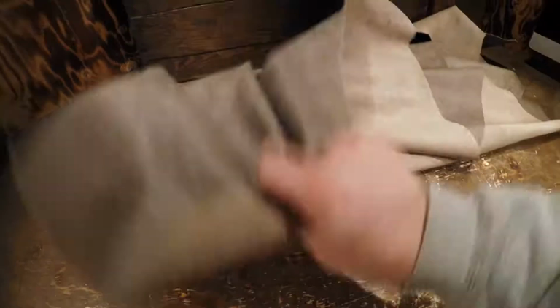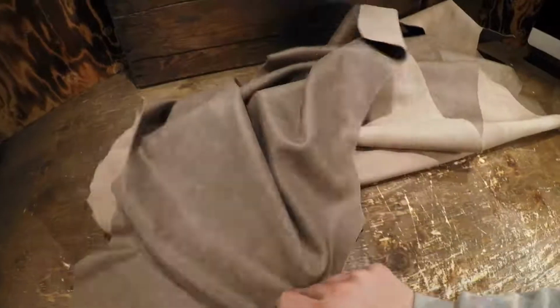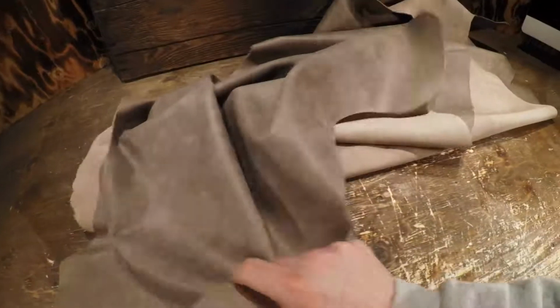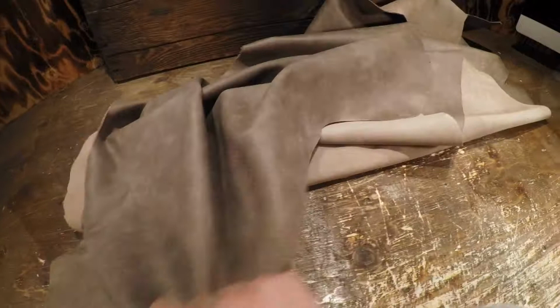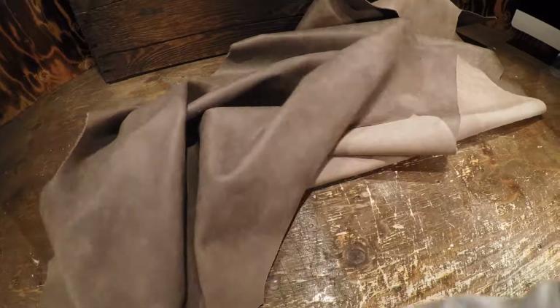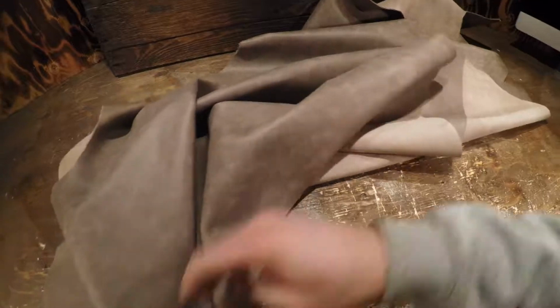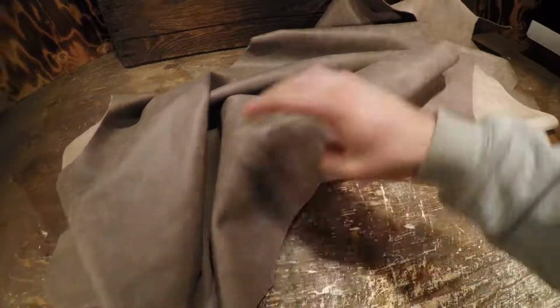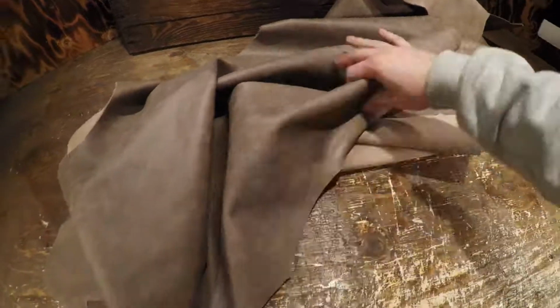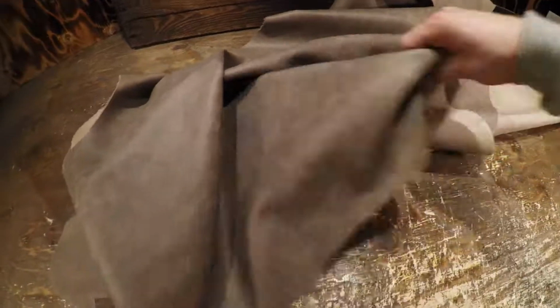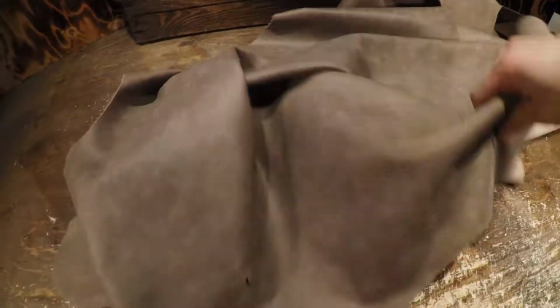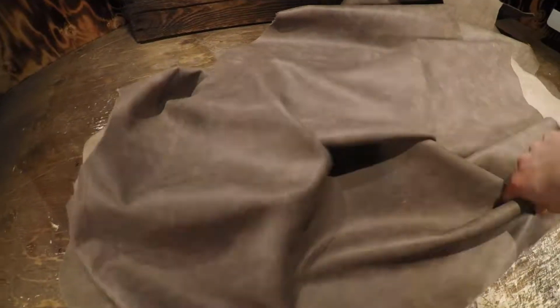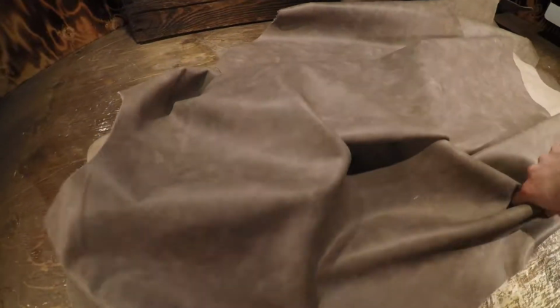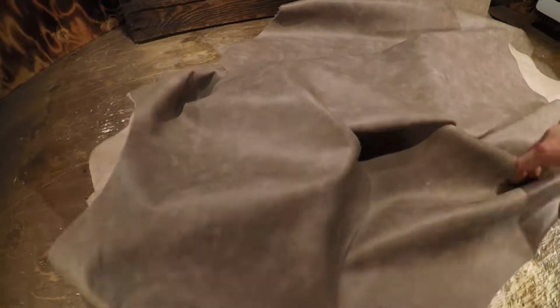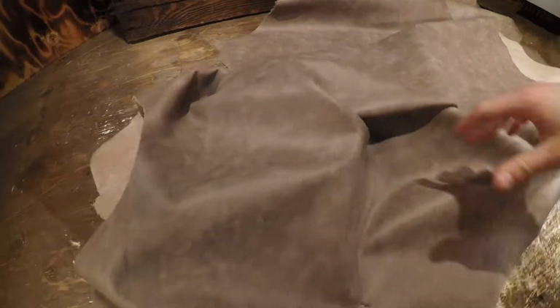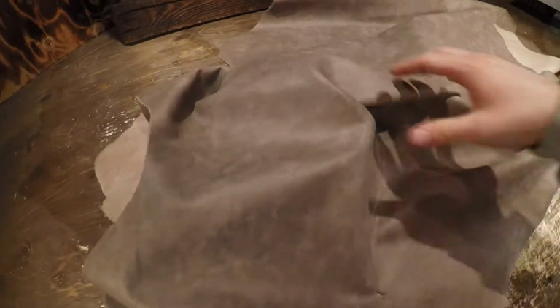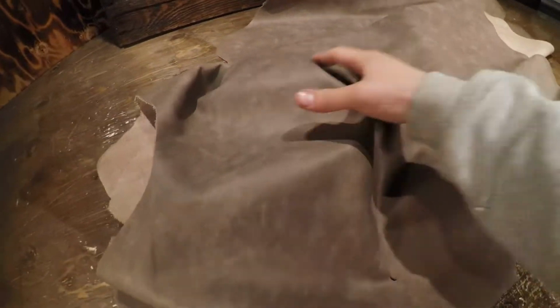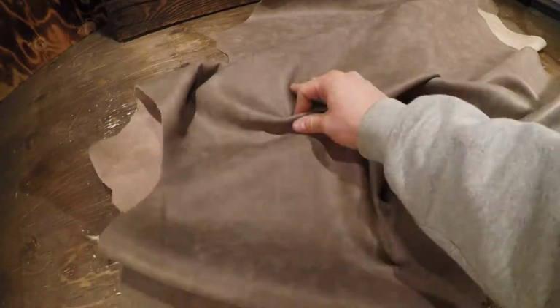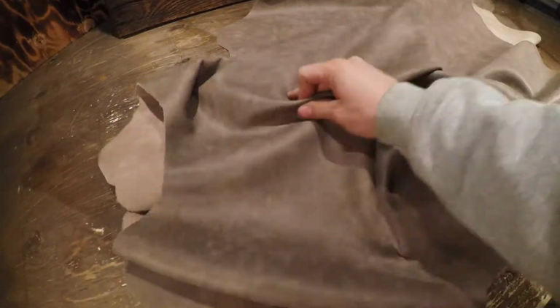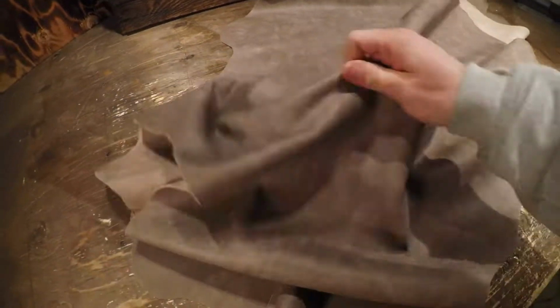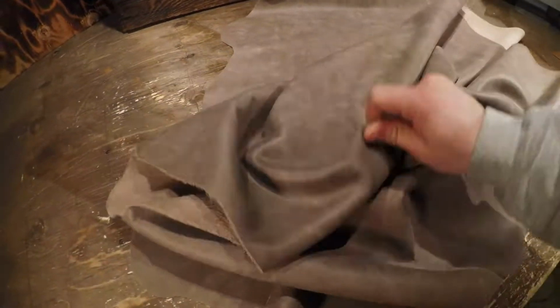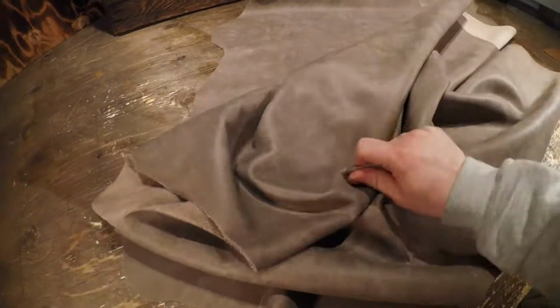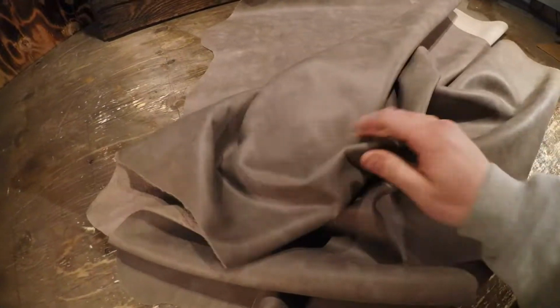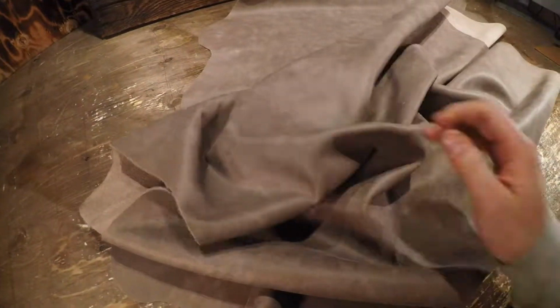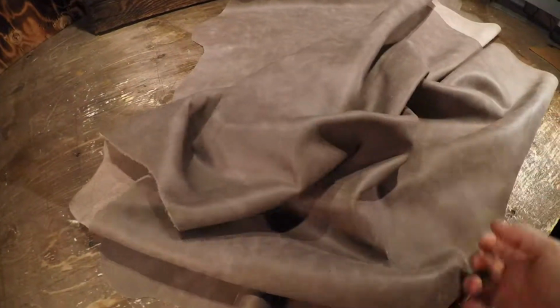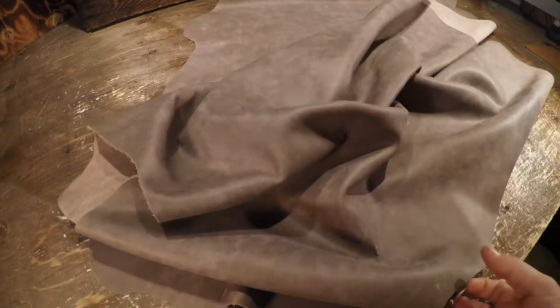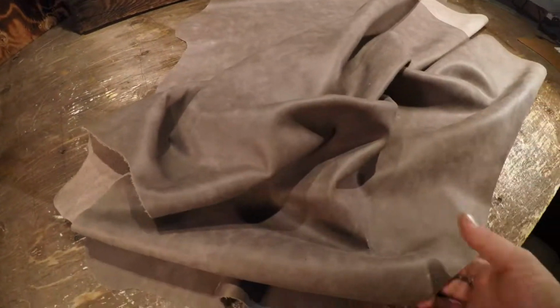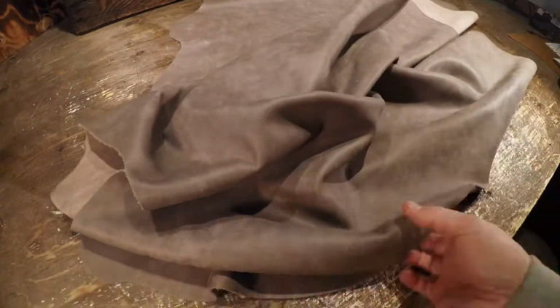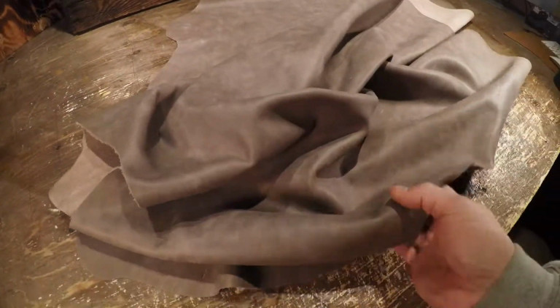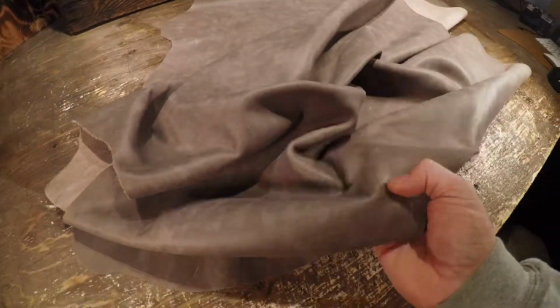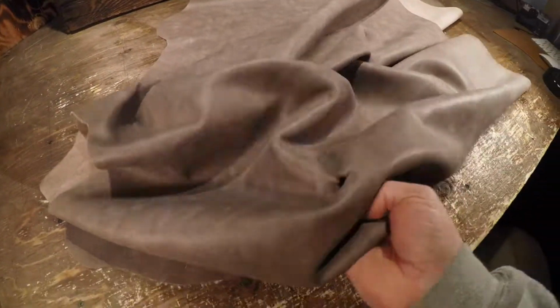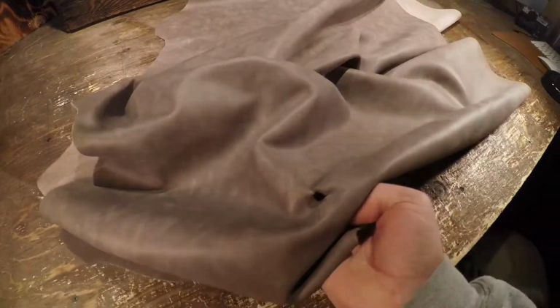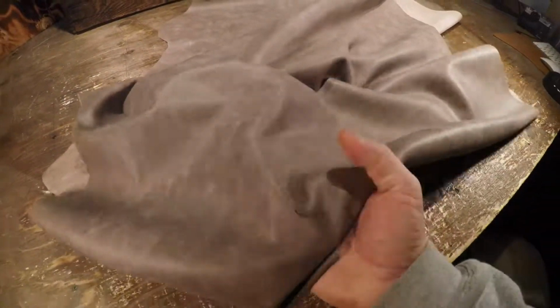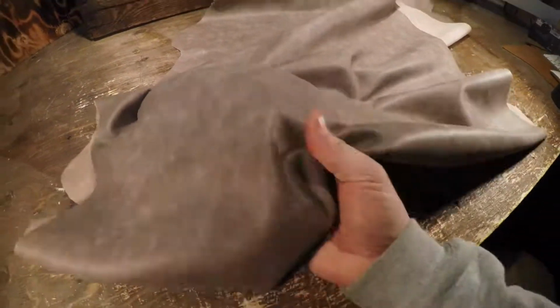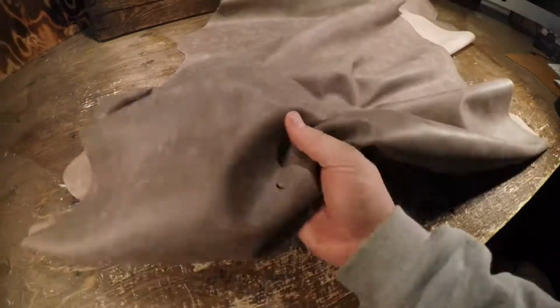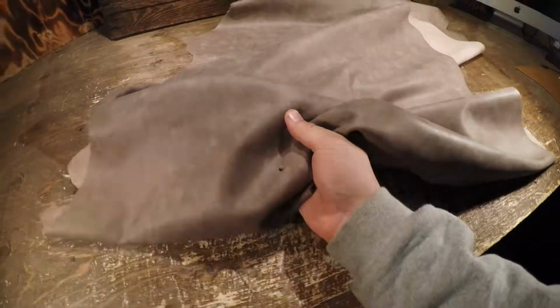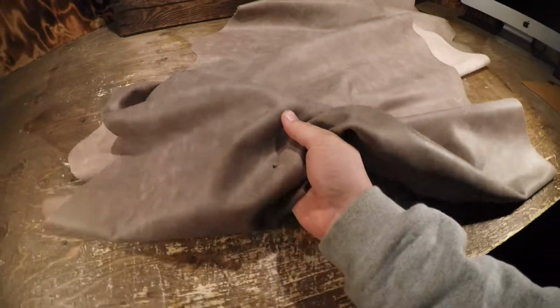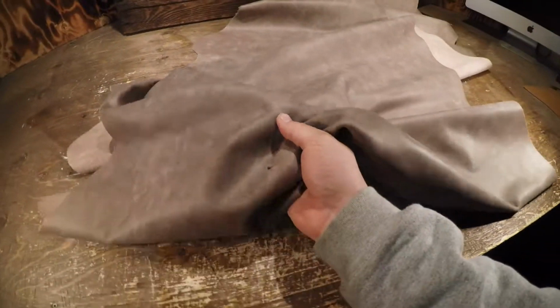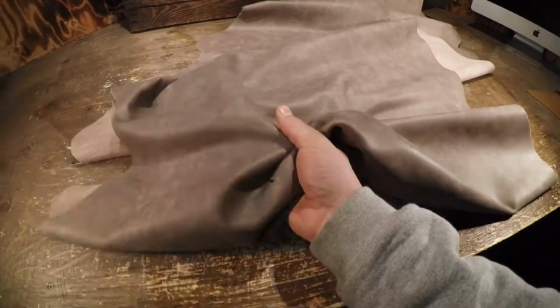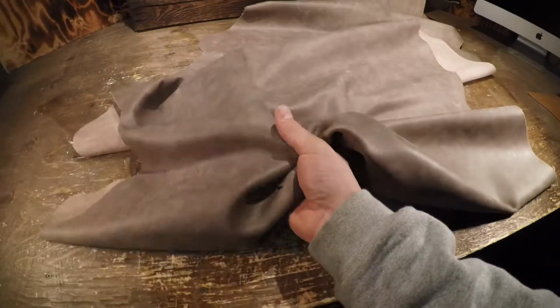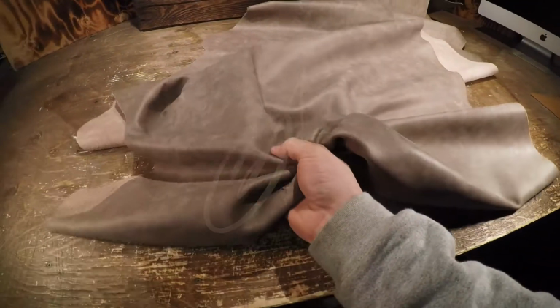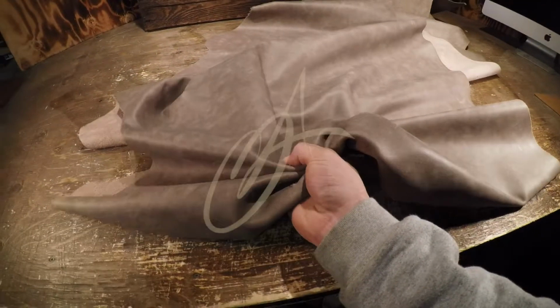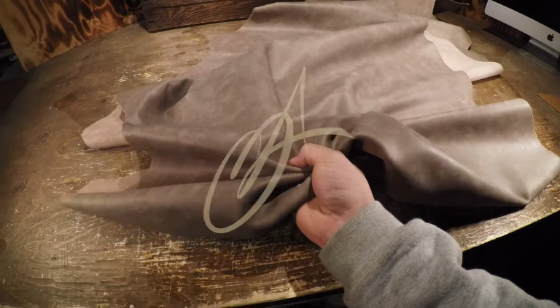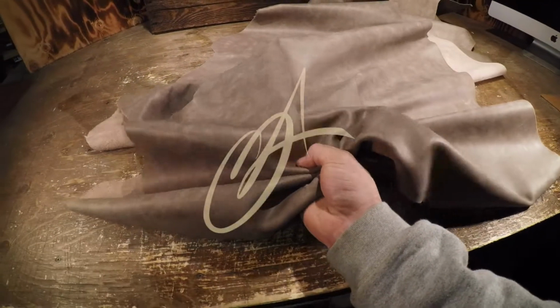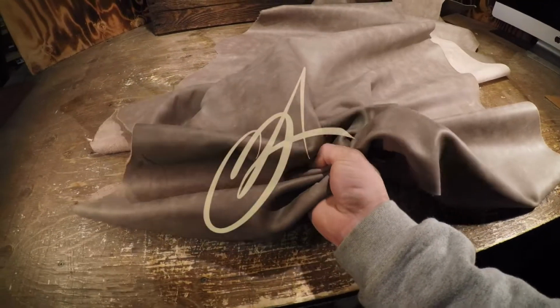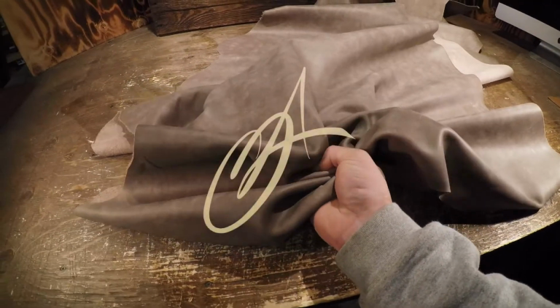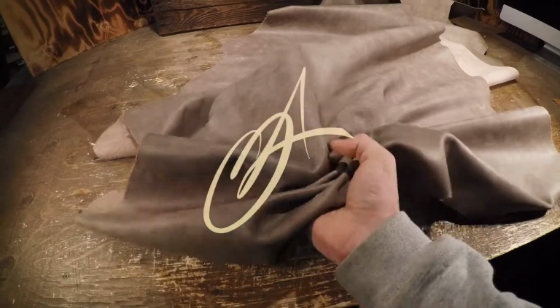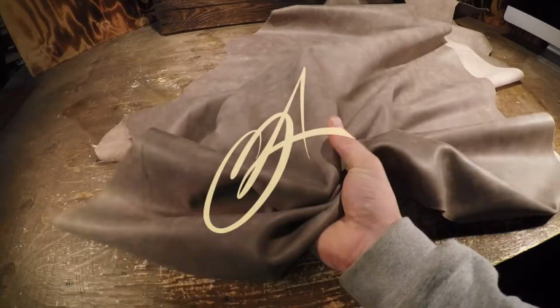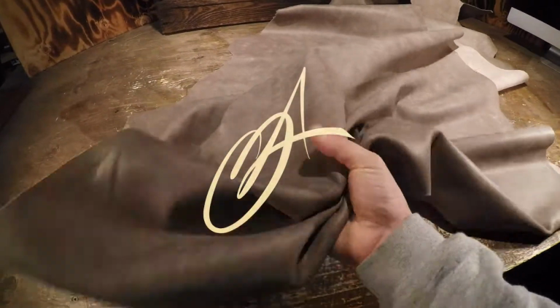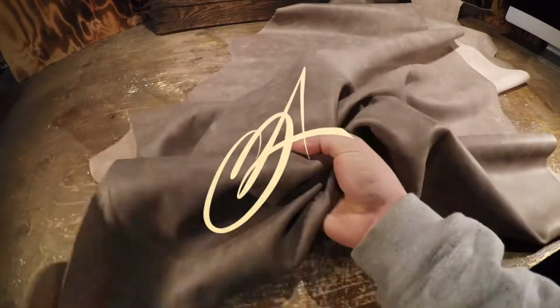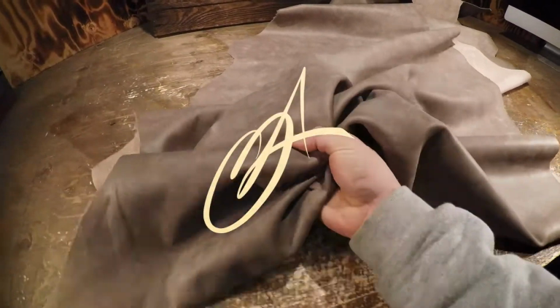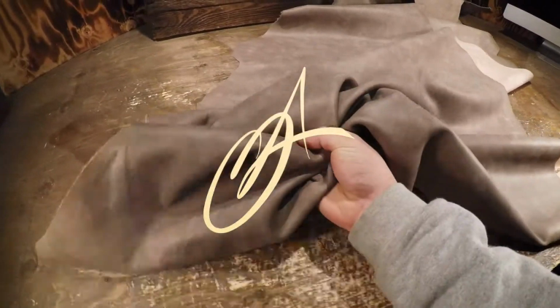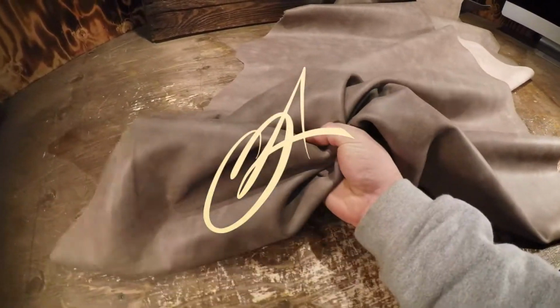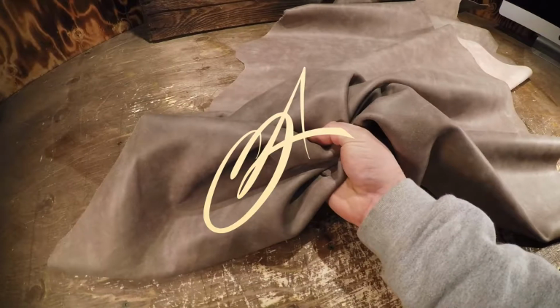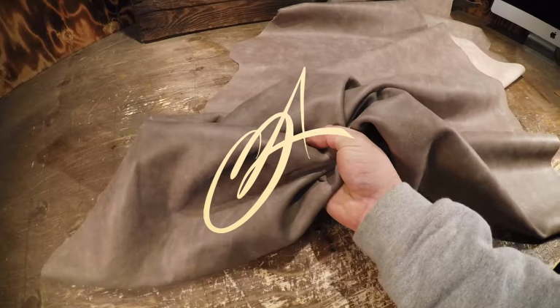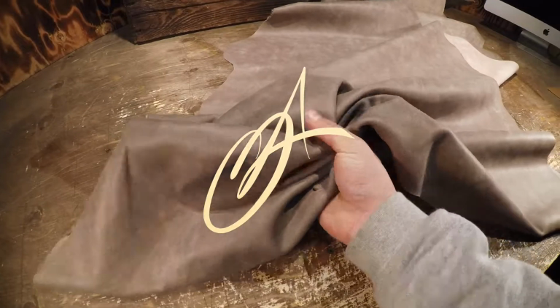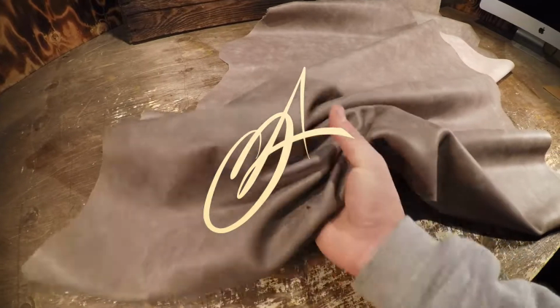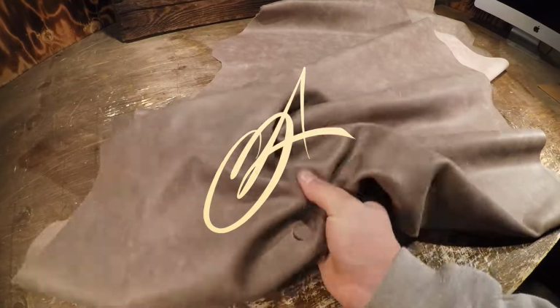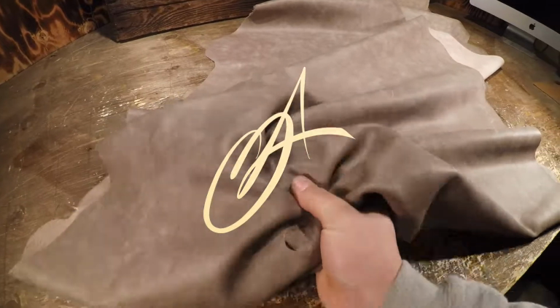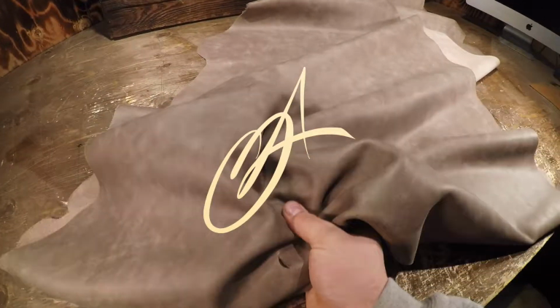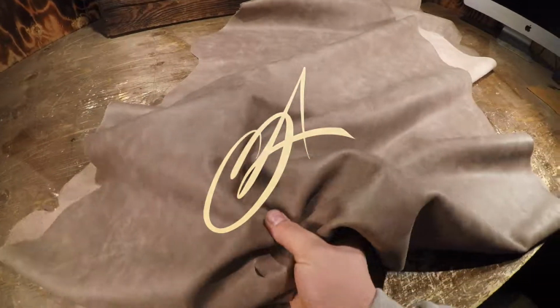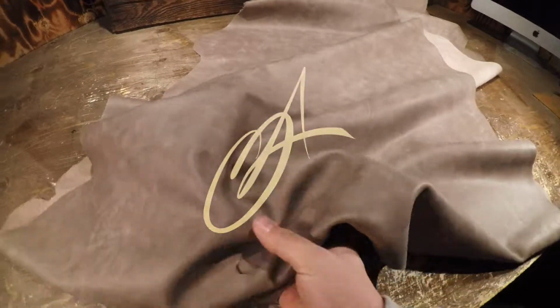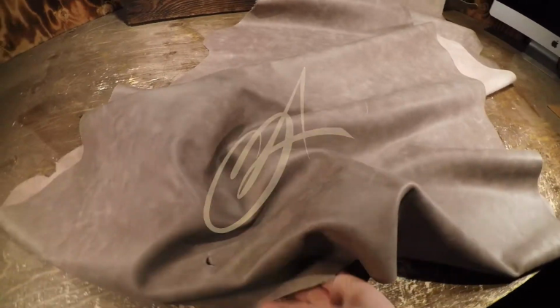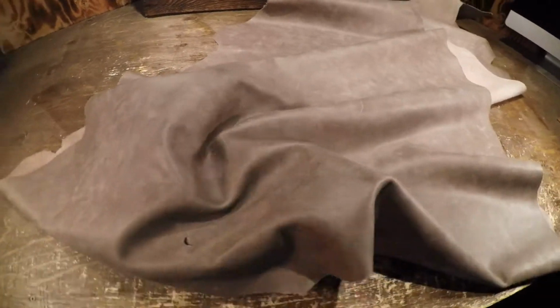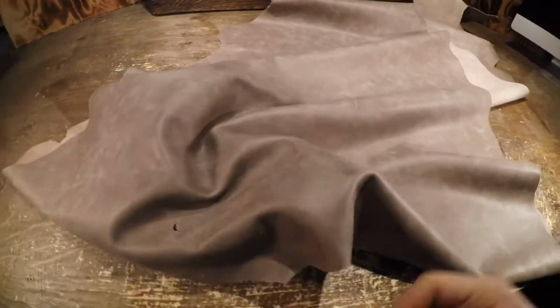If you guys have any questions, never hesitate to reach out. Hope this is helpful in selecting a leather, and I will see you in the next review.